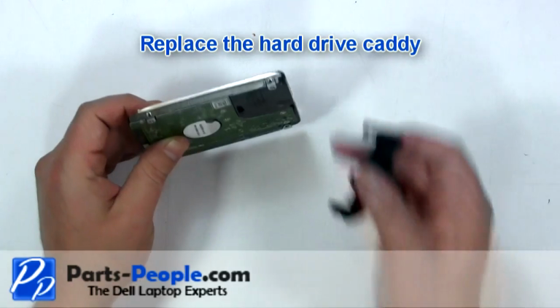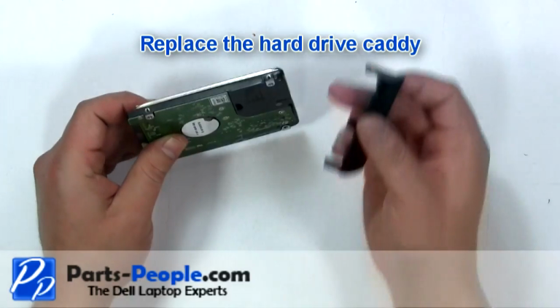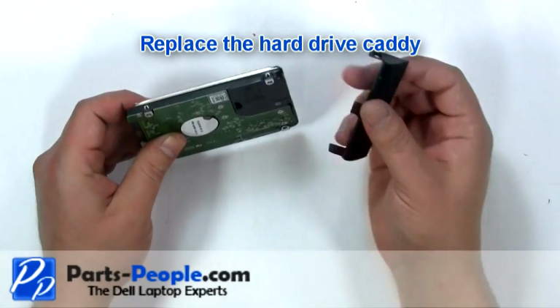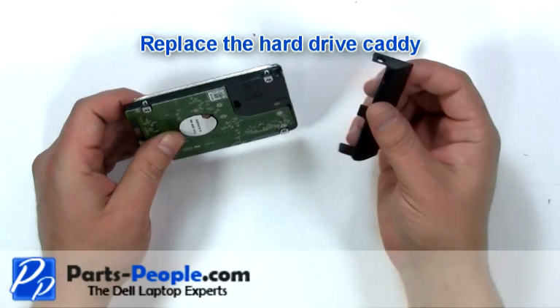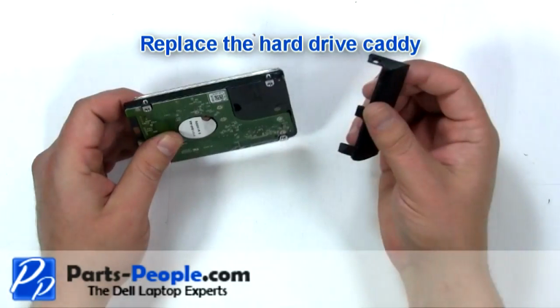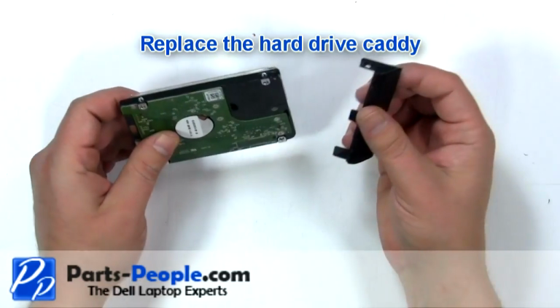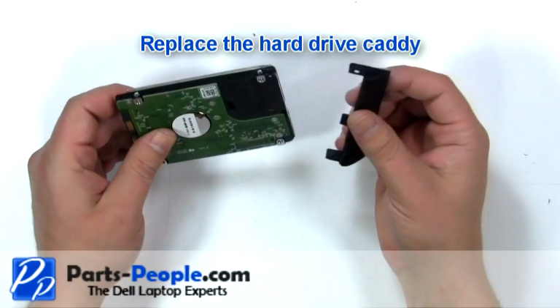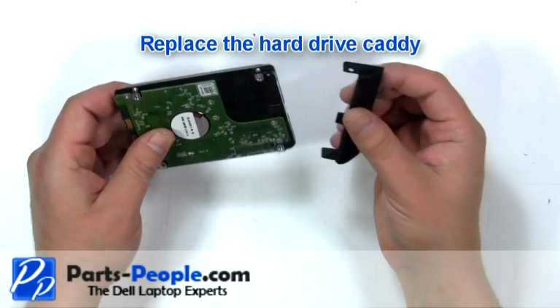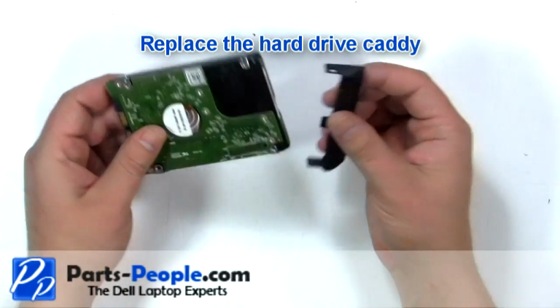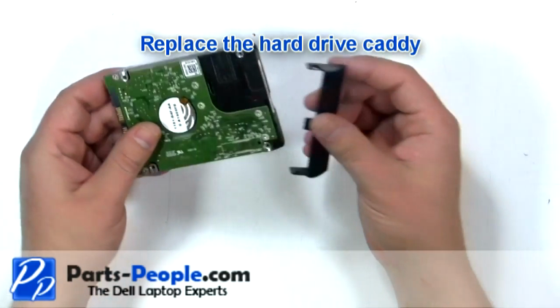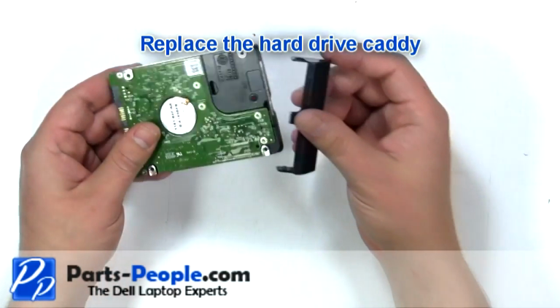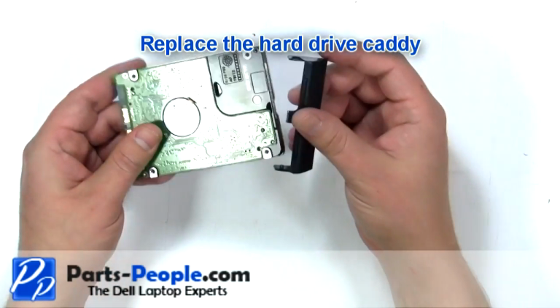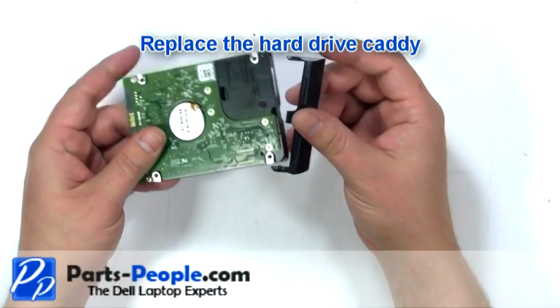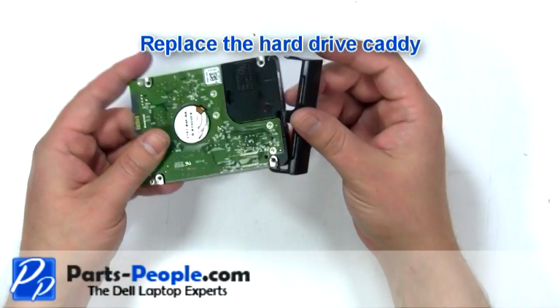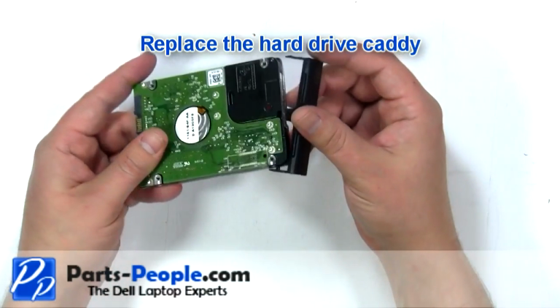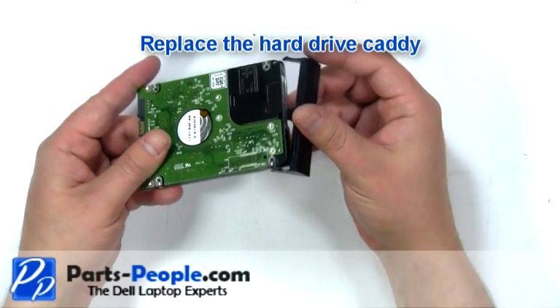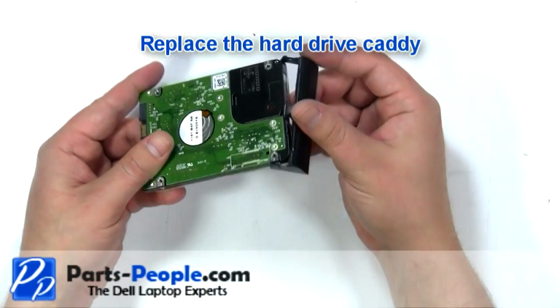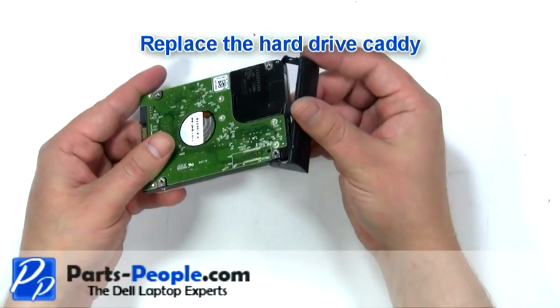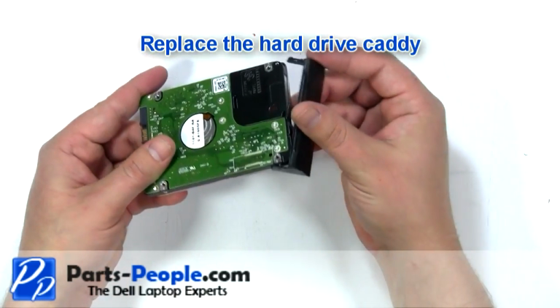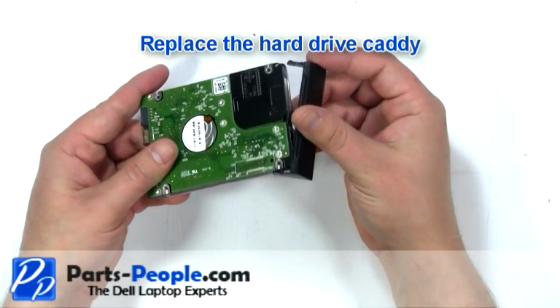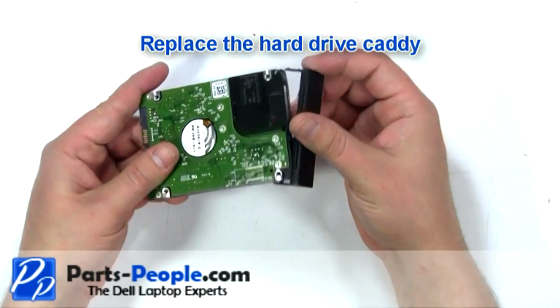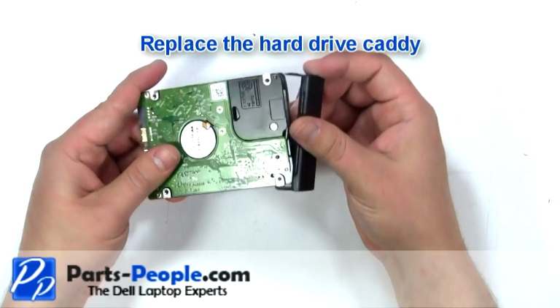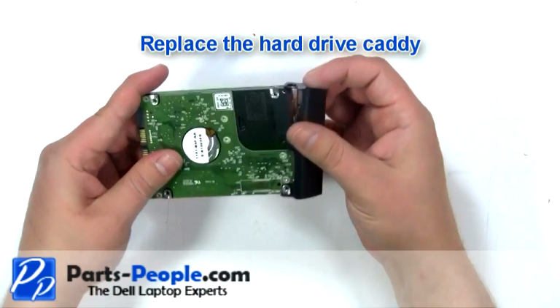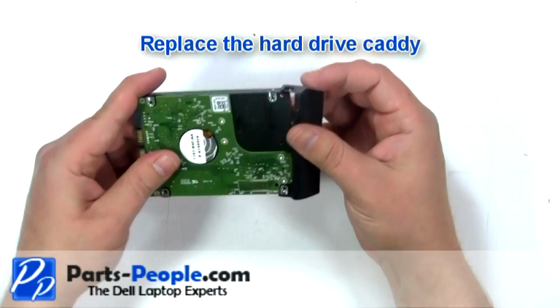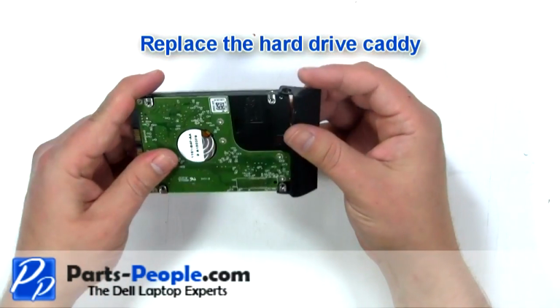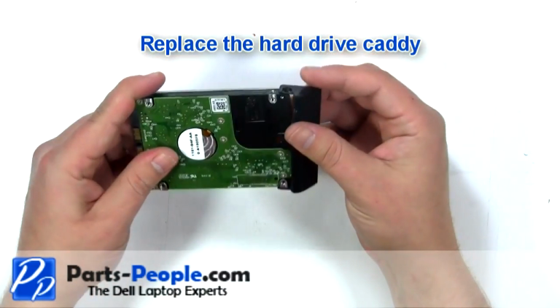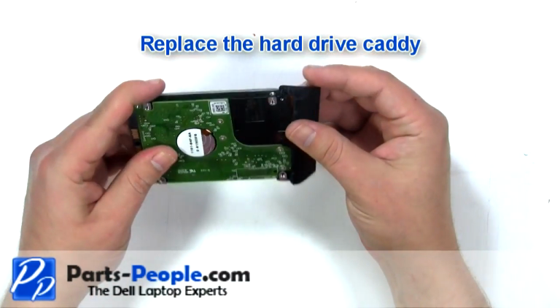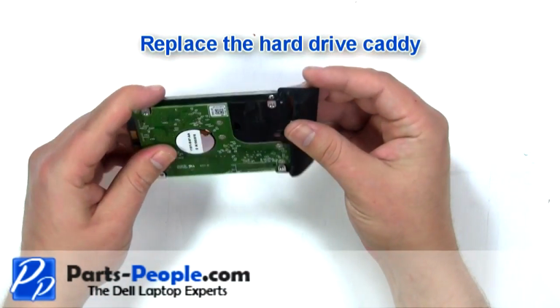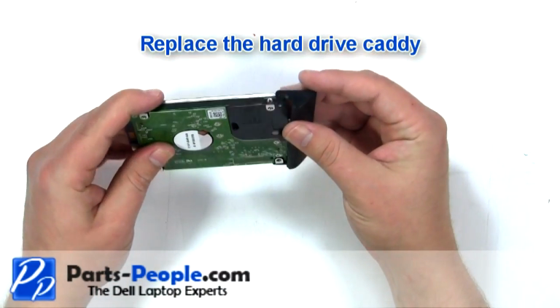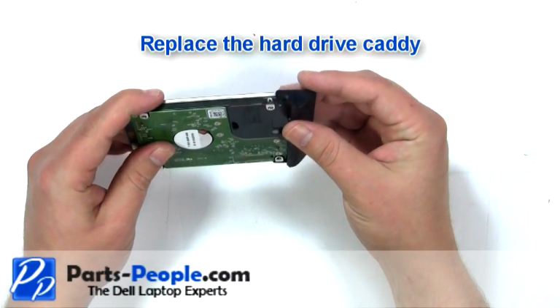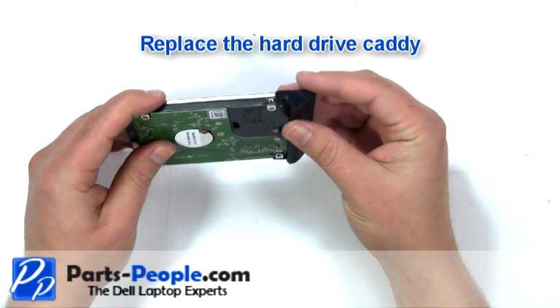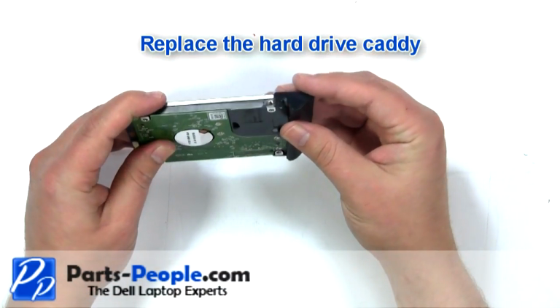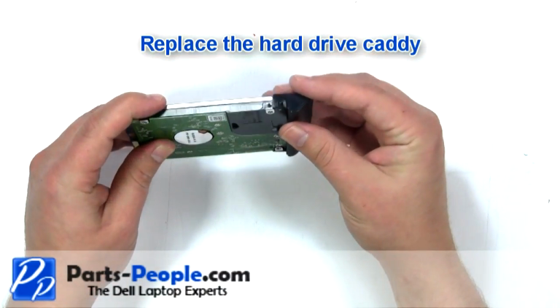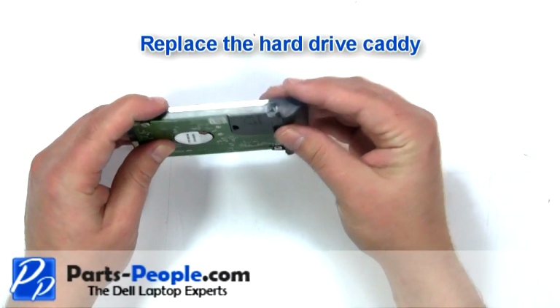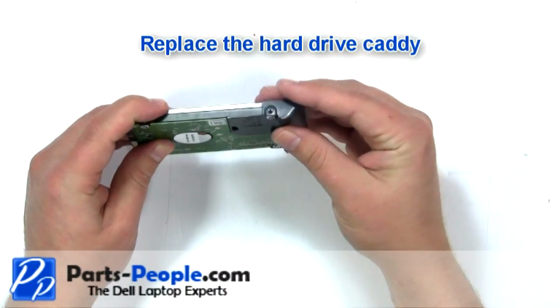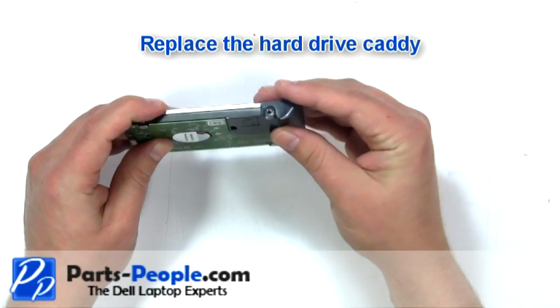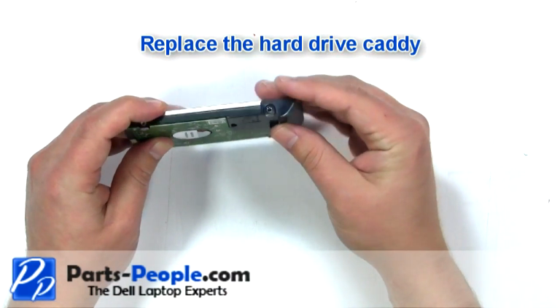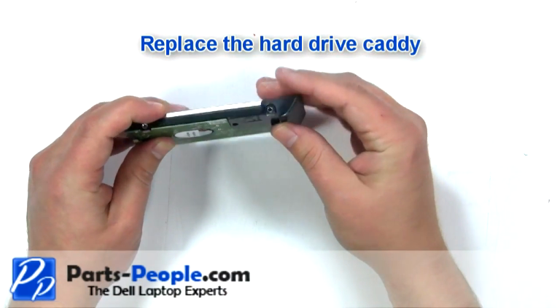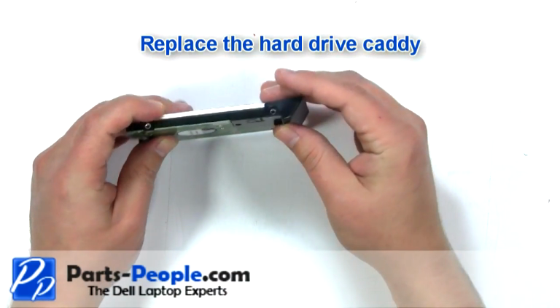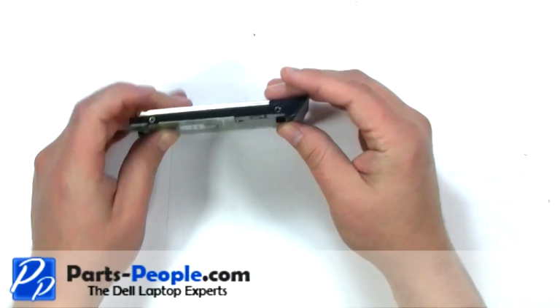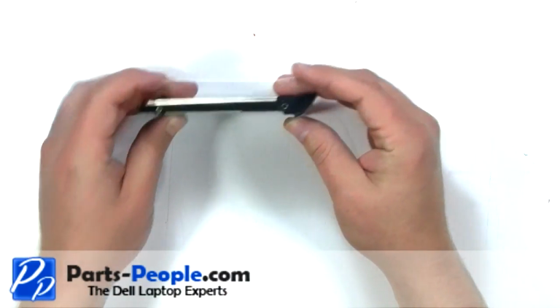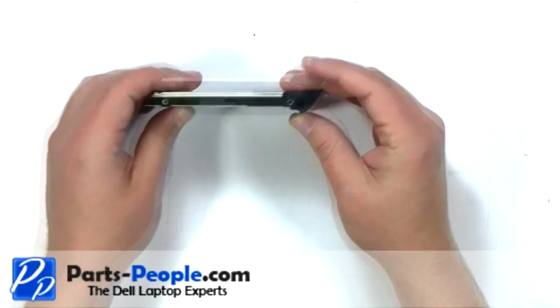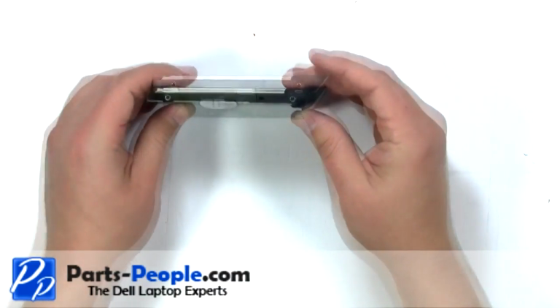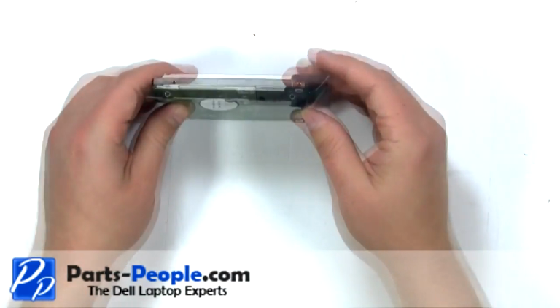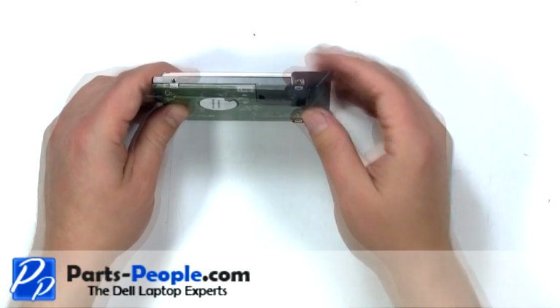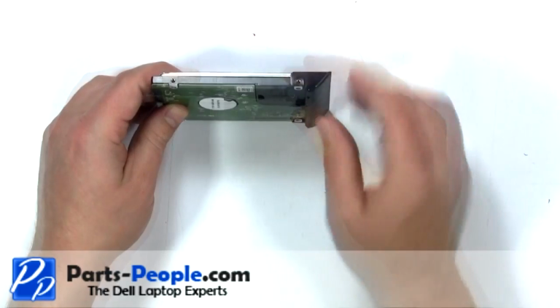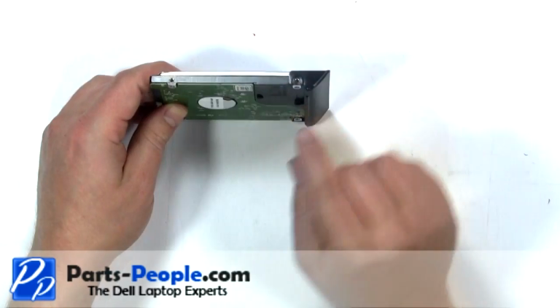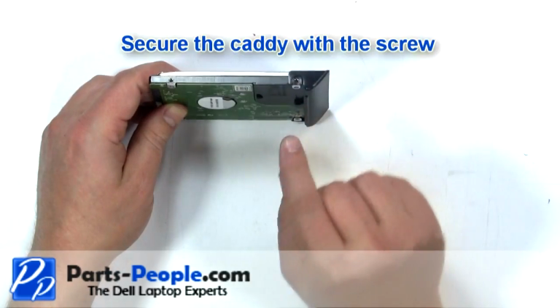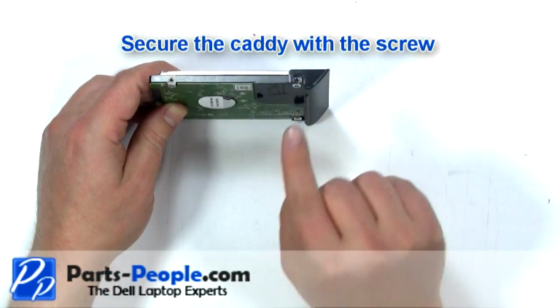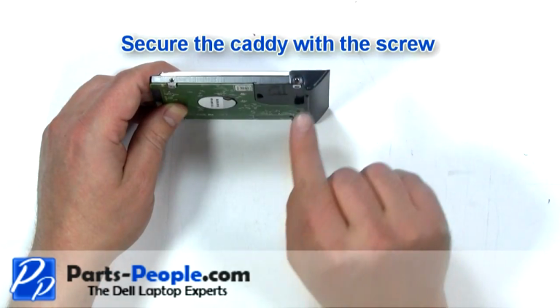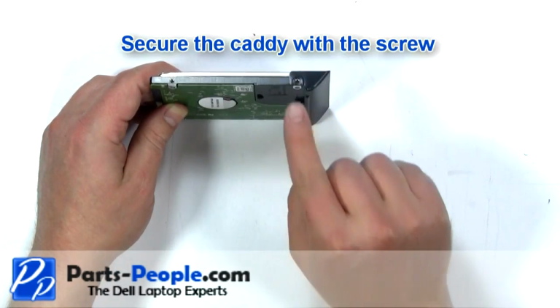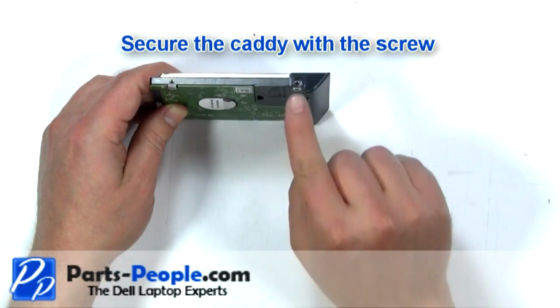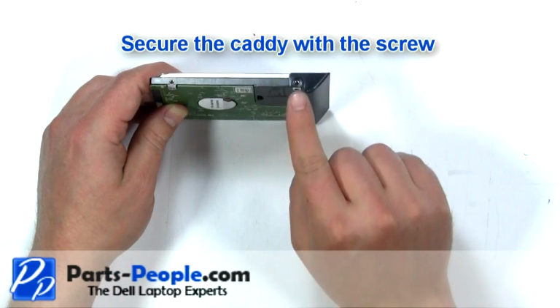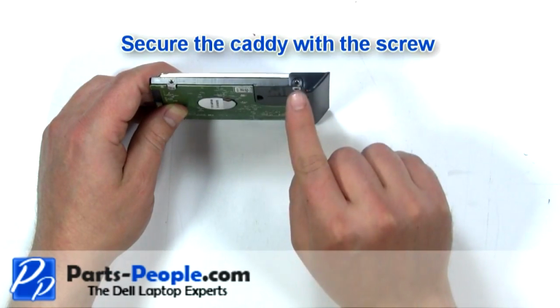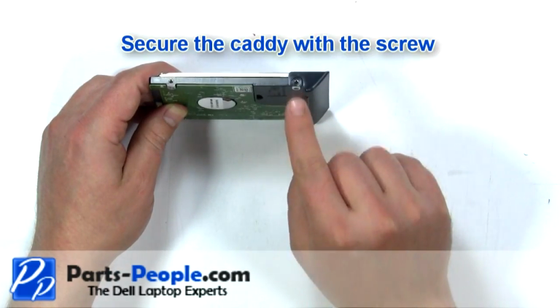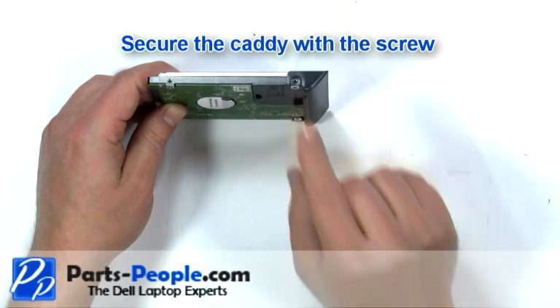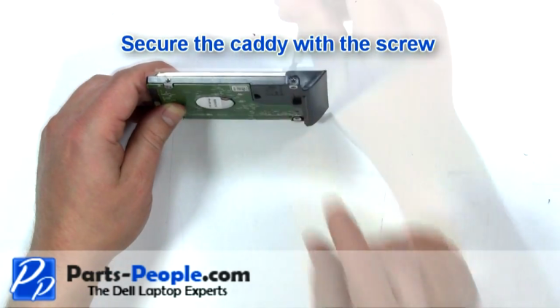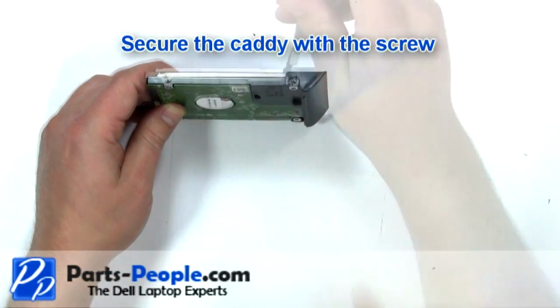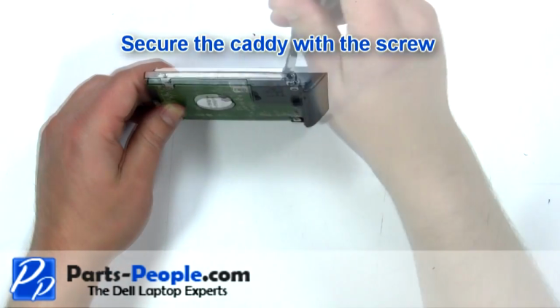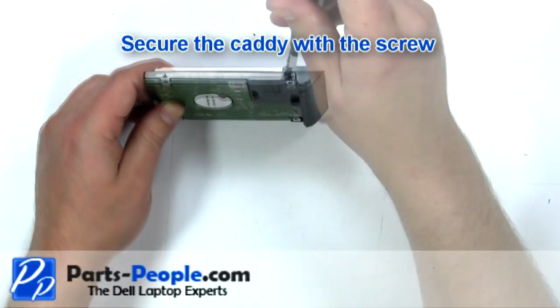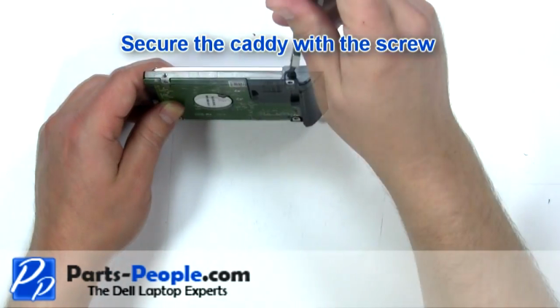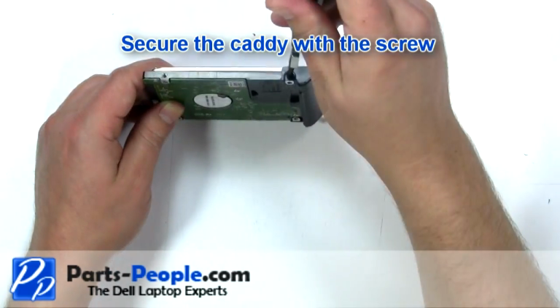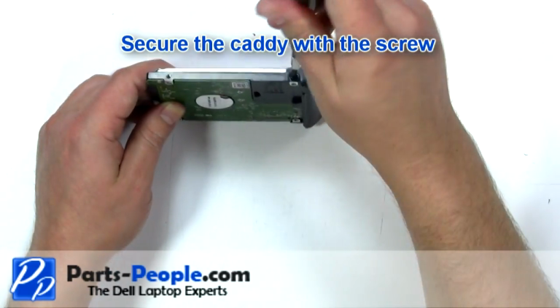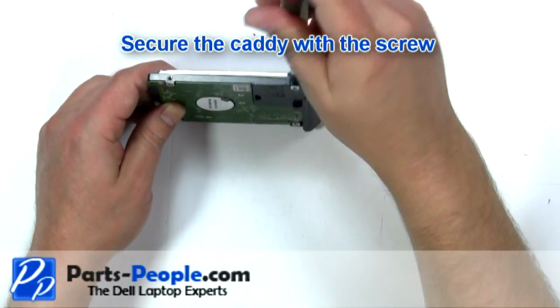Replace the hard drive caddy. Secure the caddy with the screw.